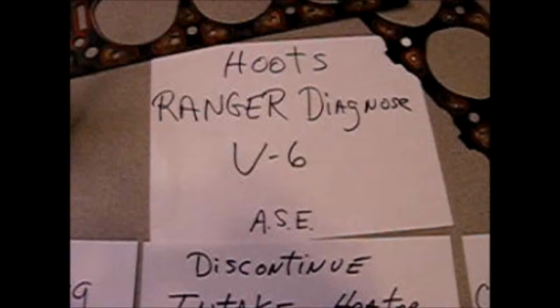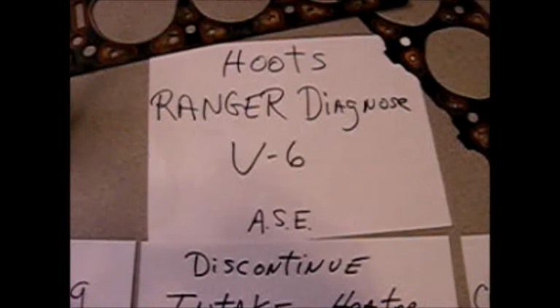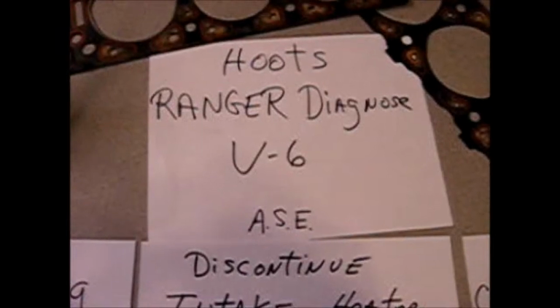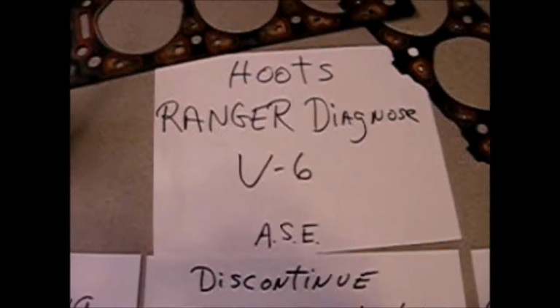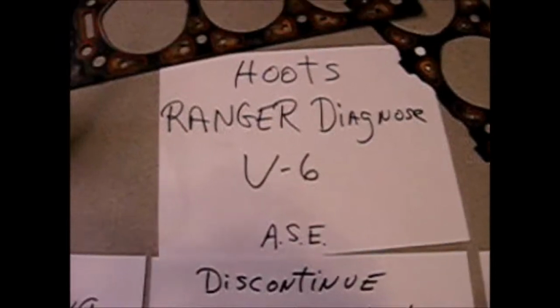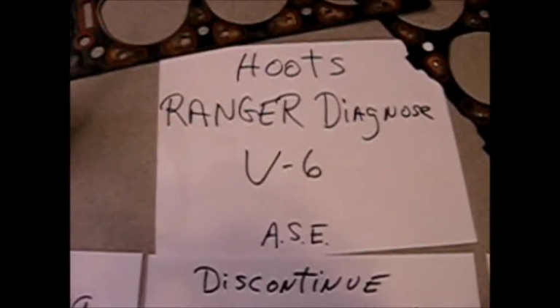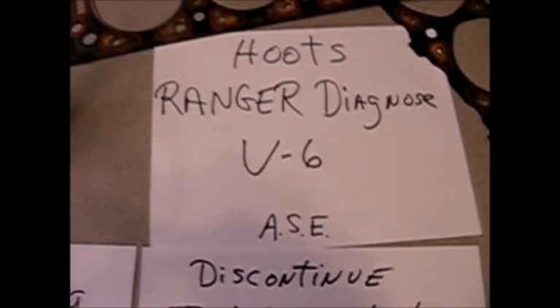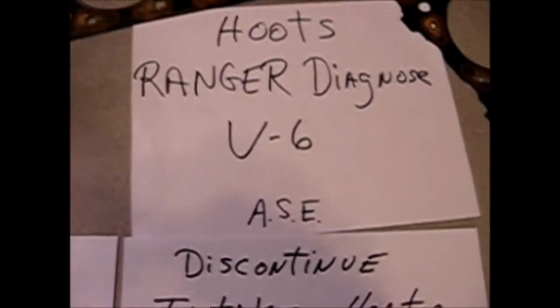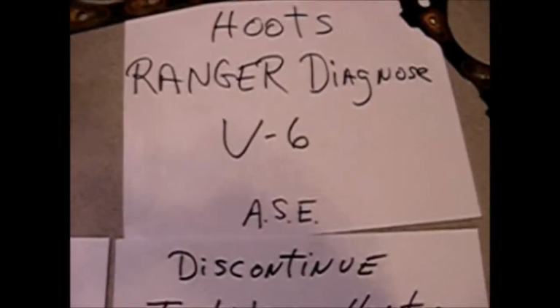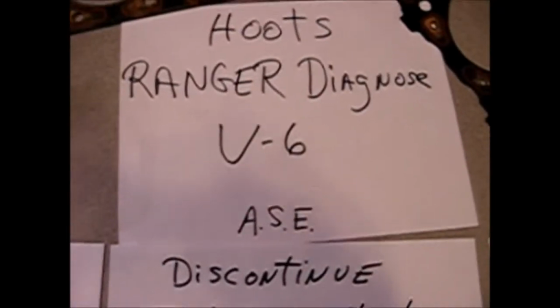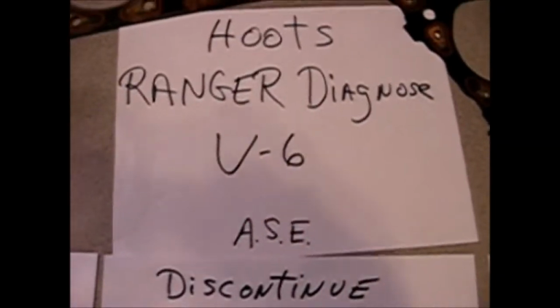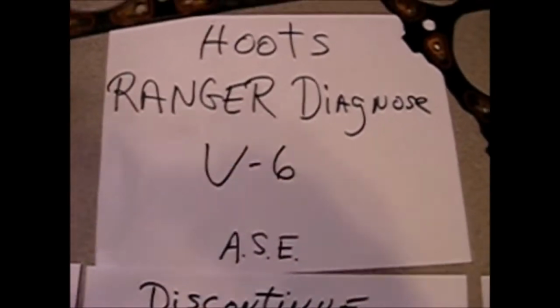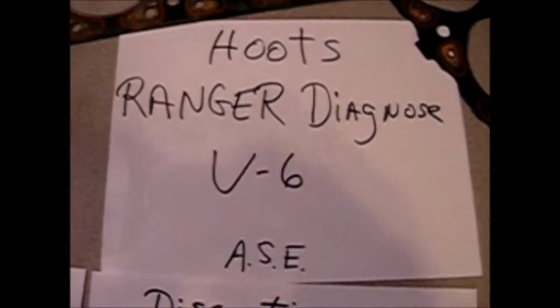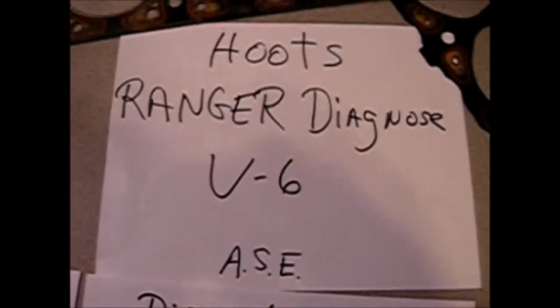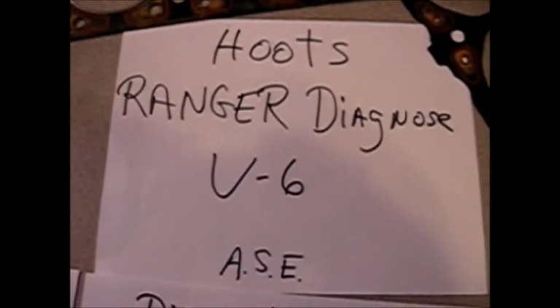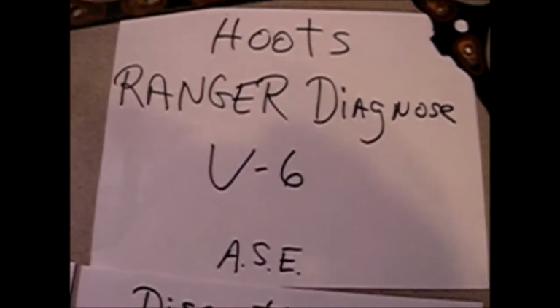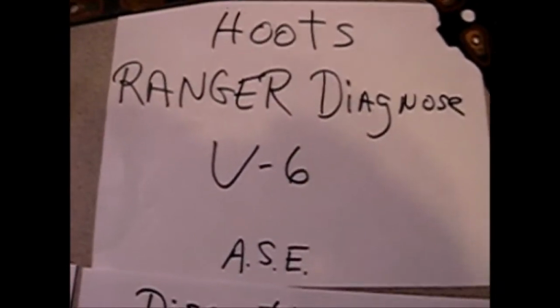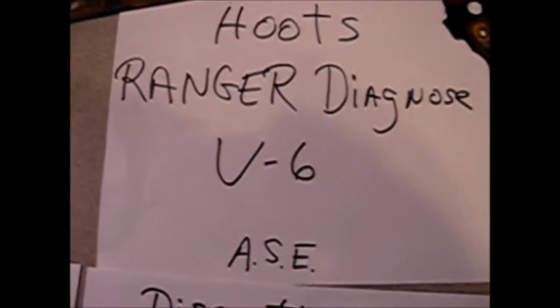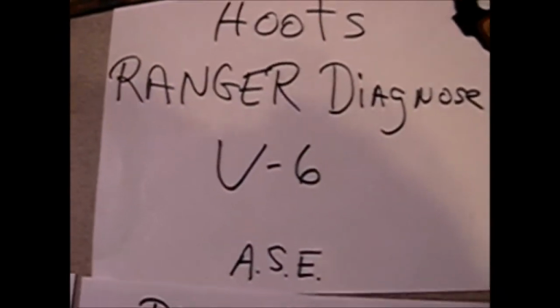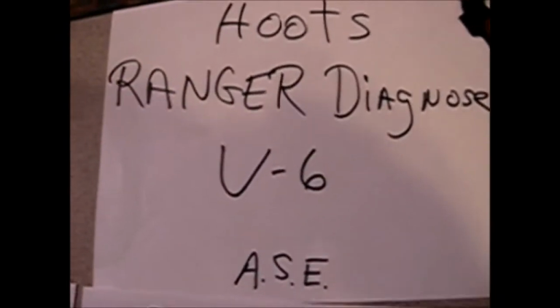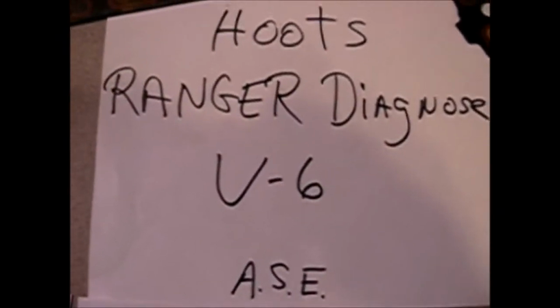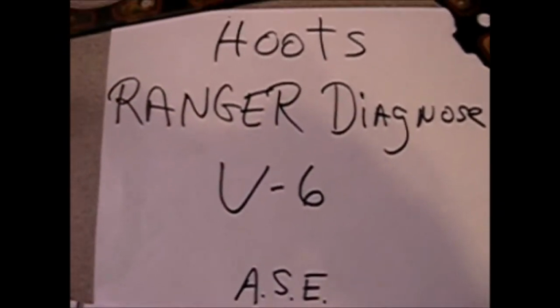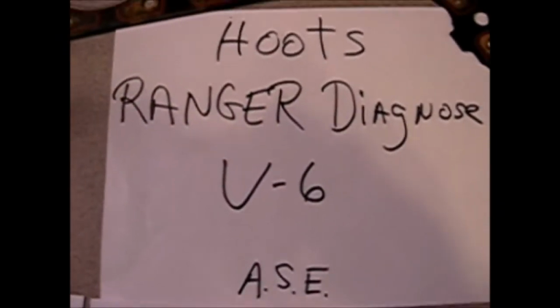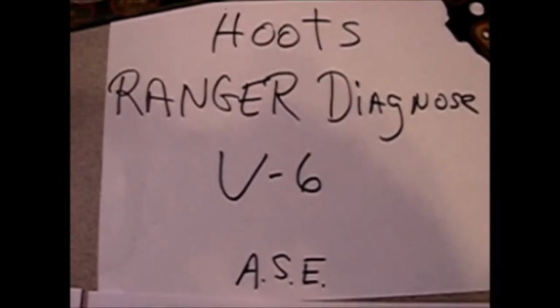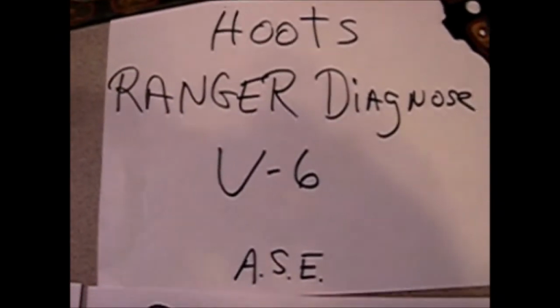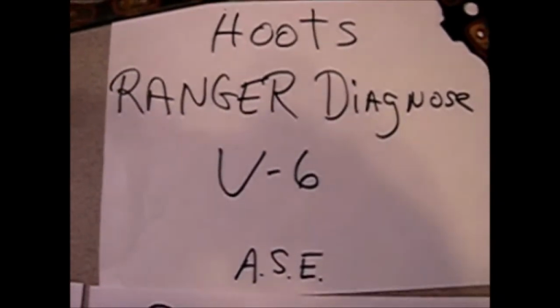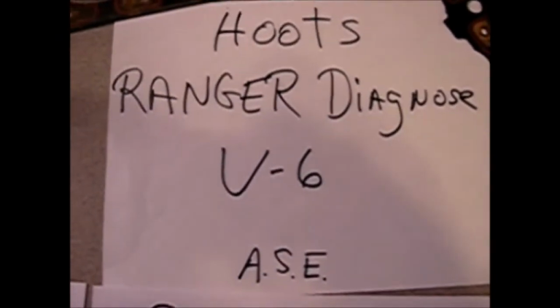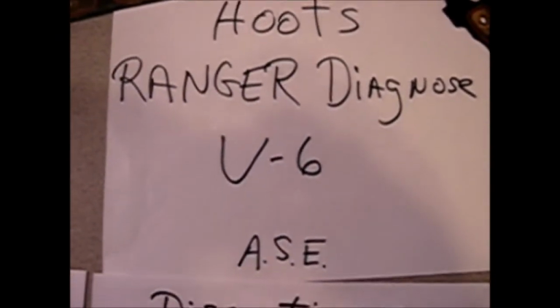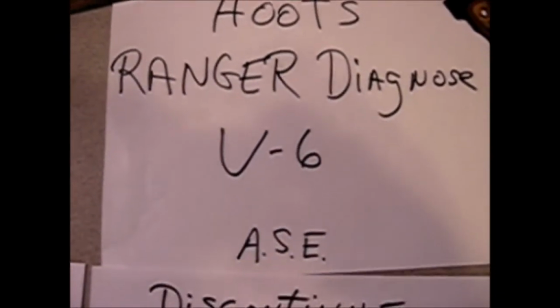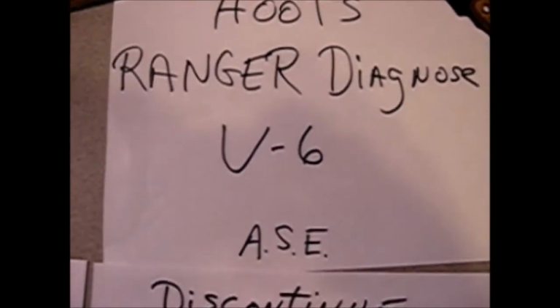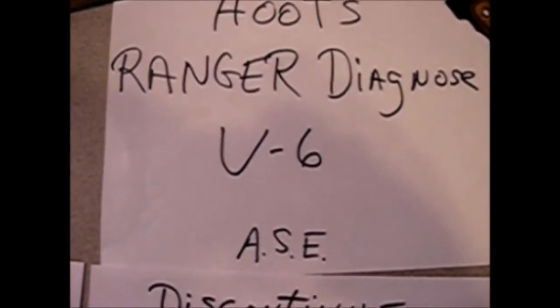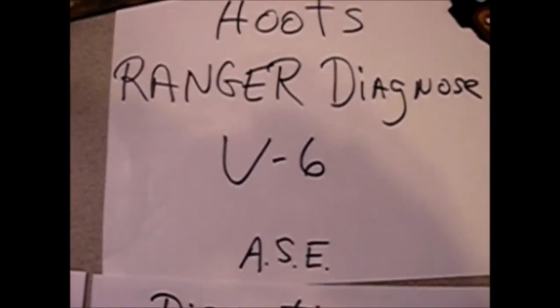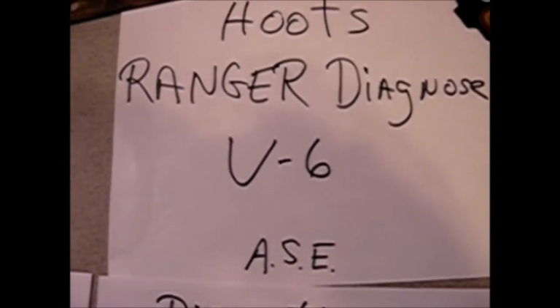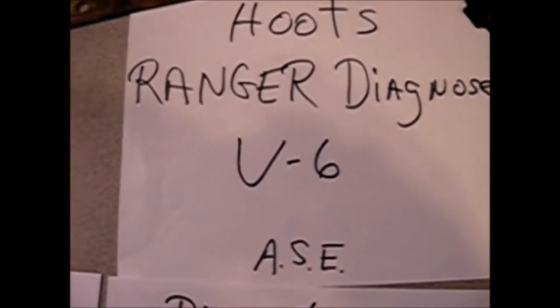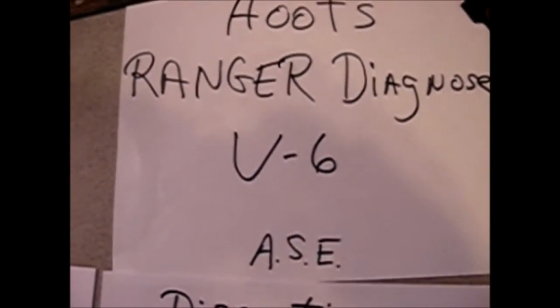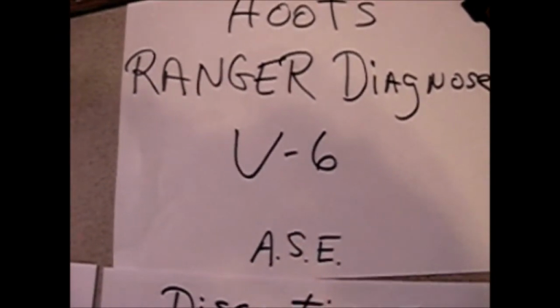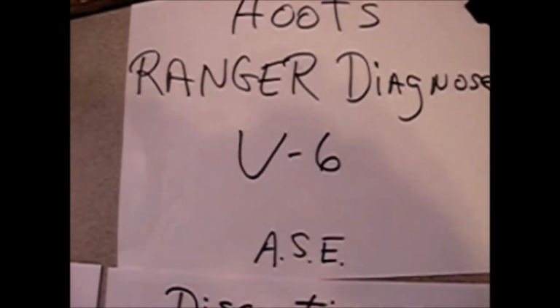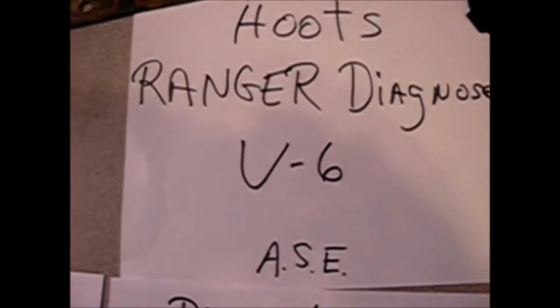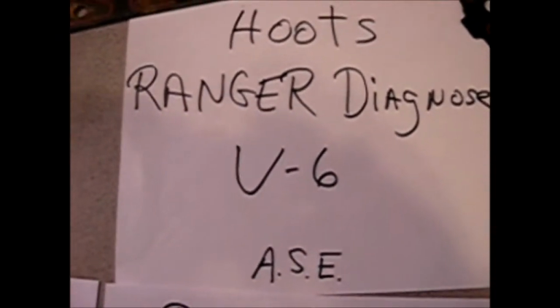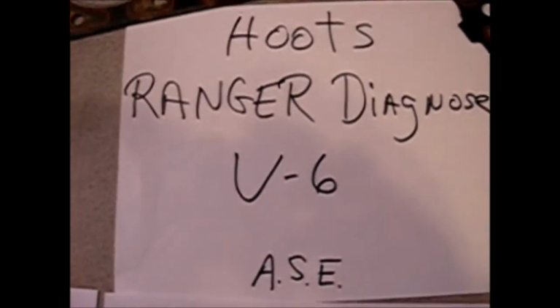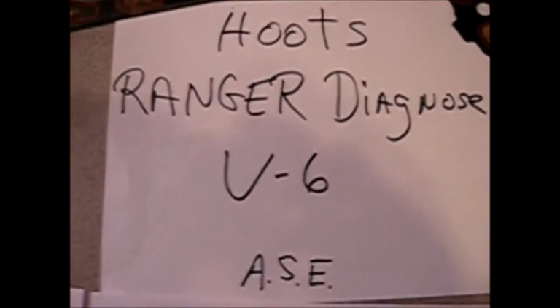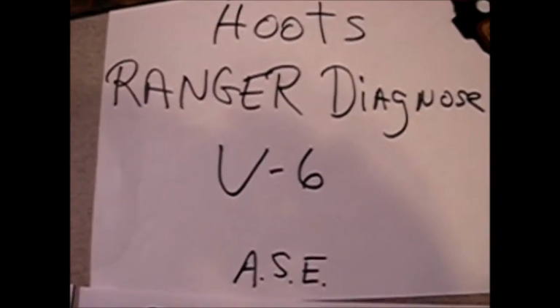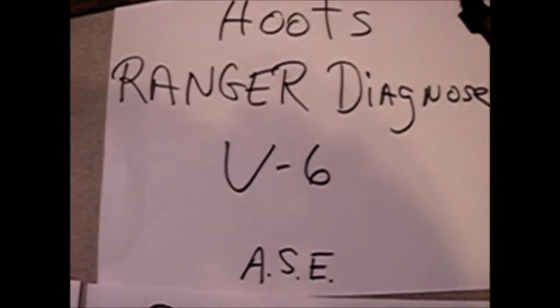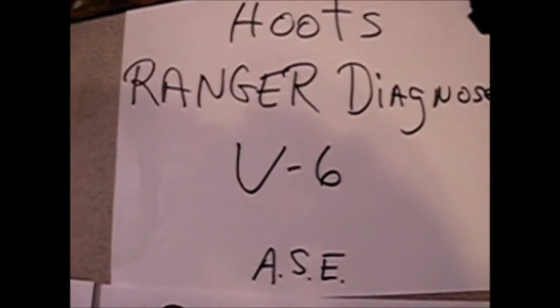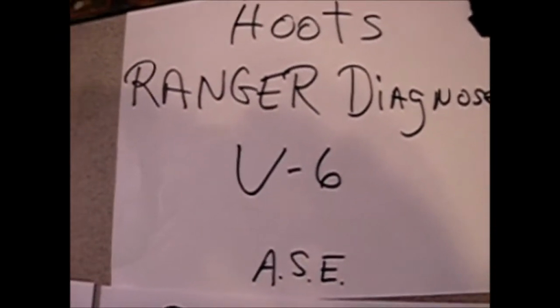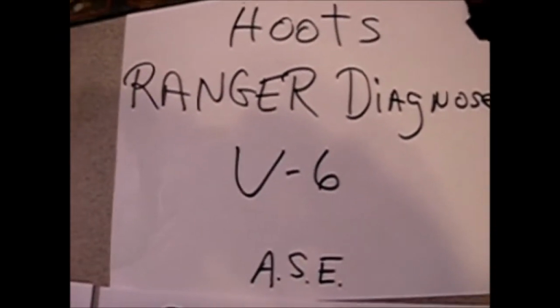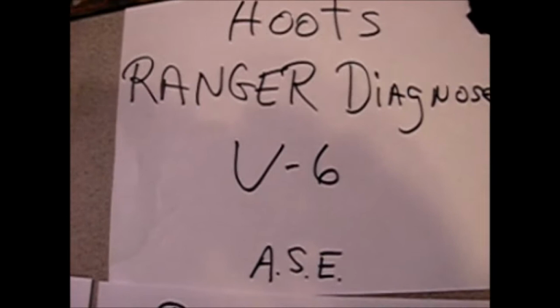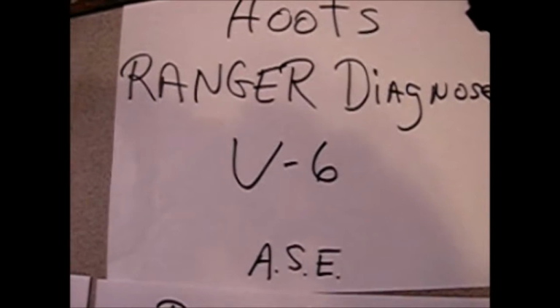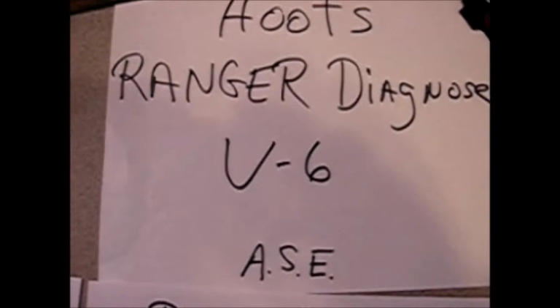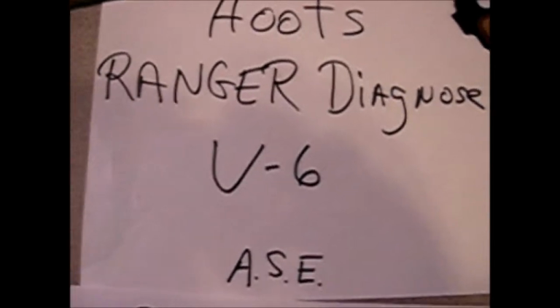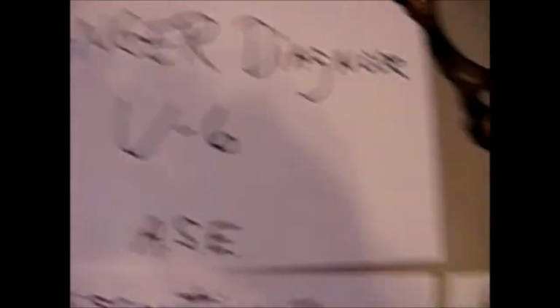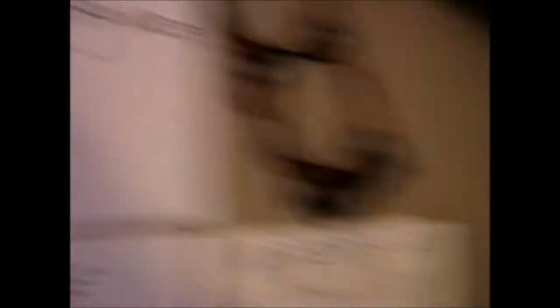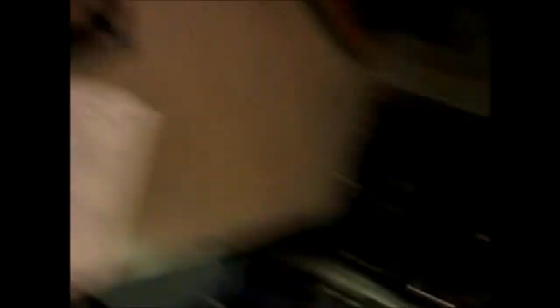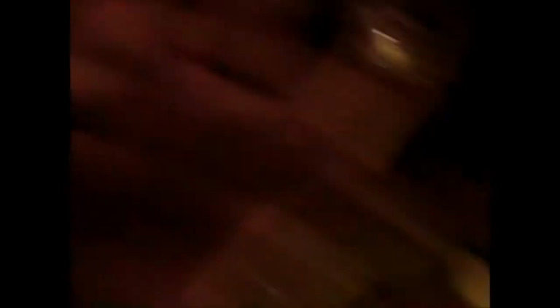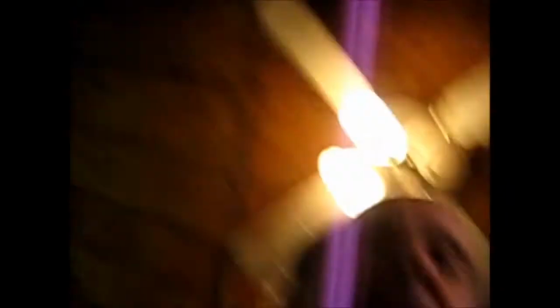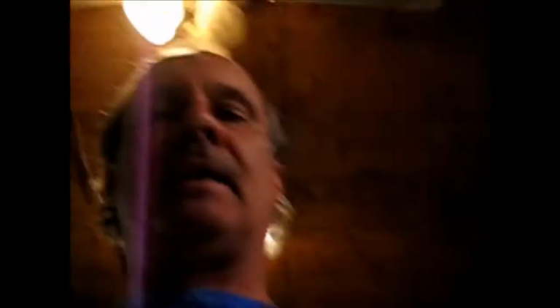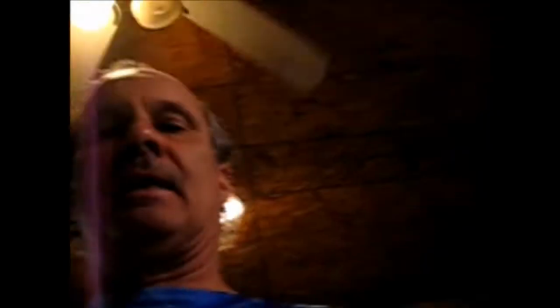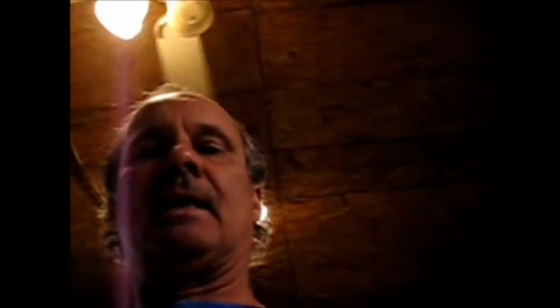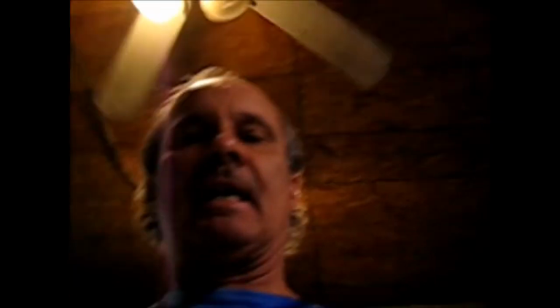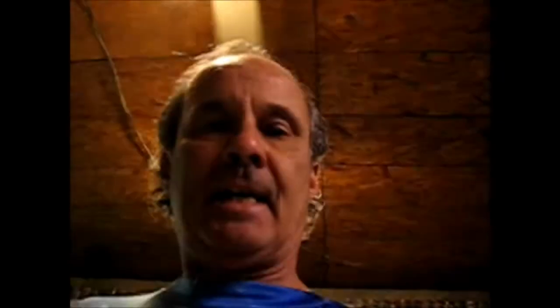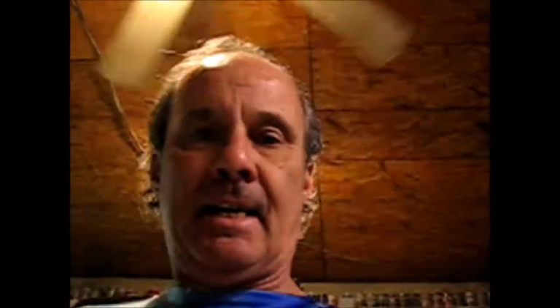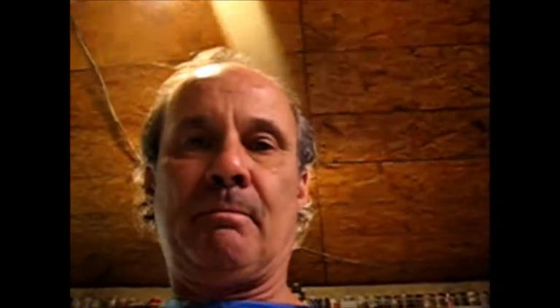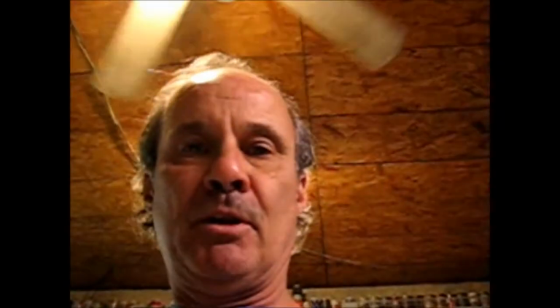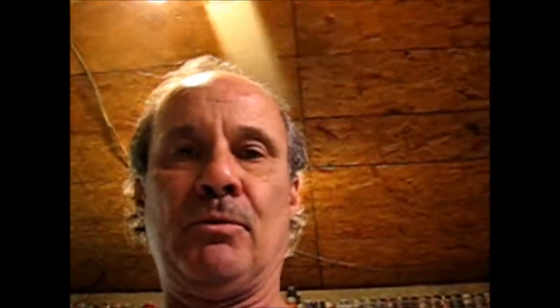We're going to have a slight introduction to Hoot's Ranger Diagnosis at a B6 engine. Hi, I'm Hoot.